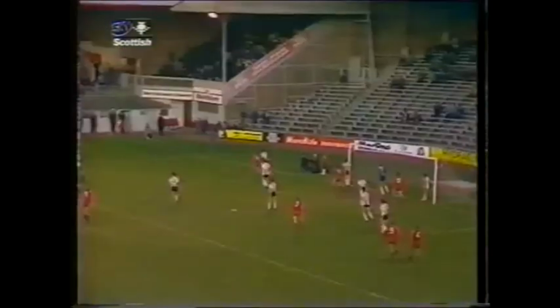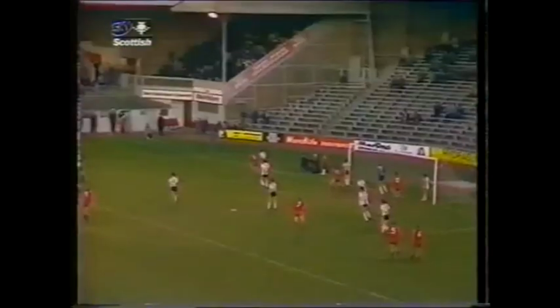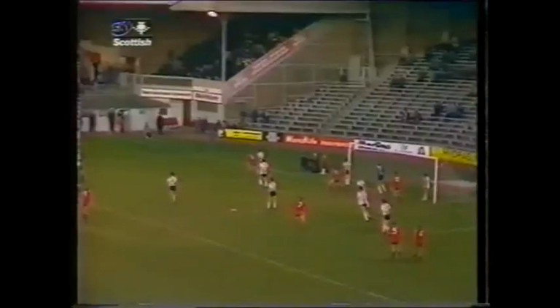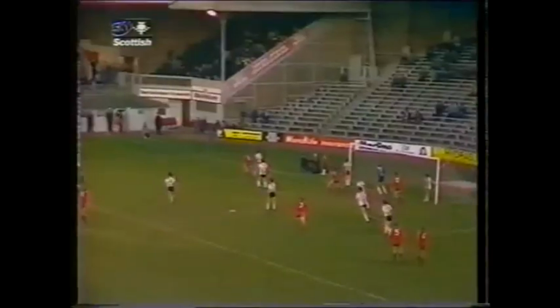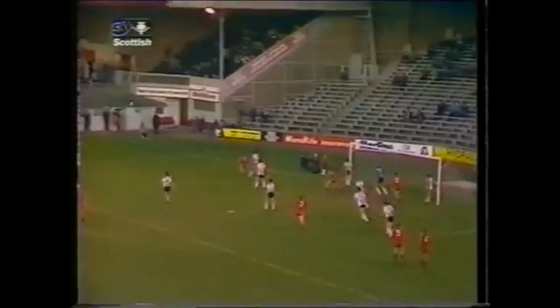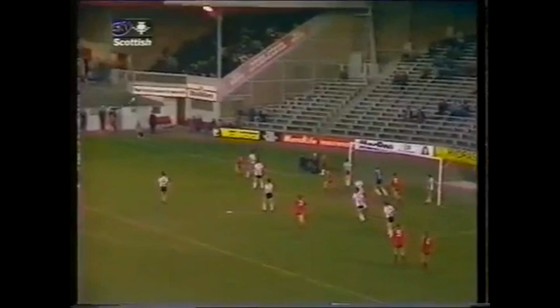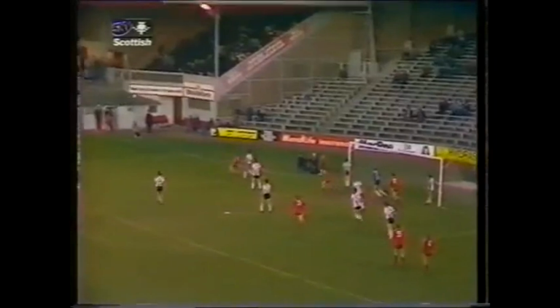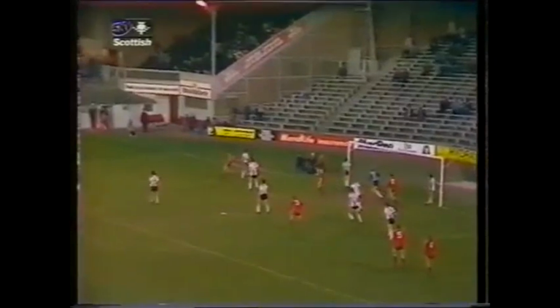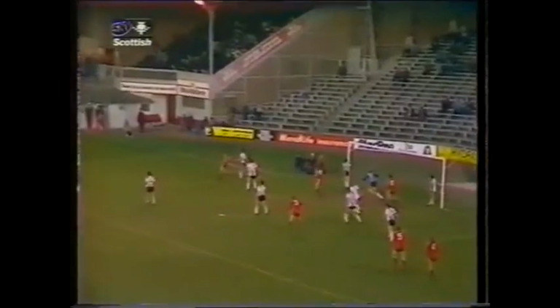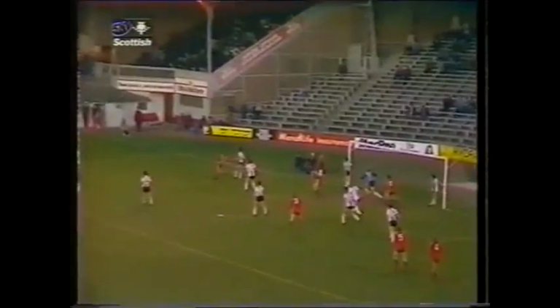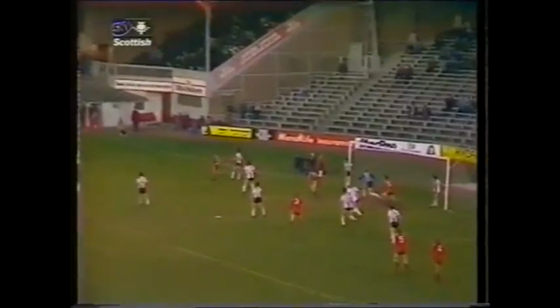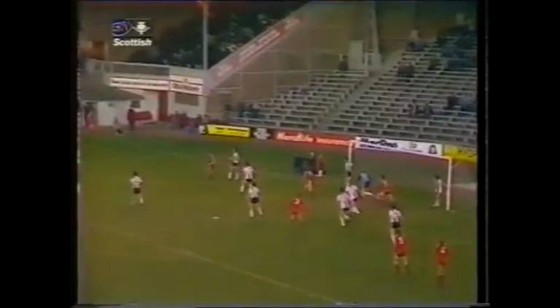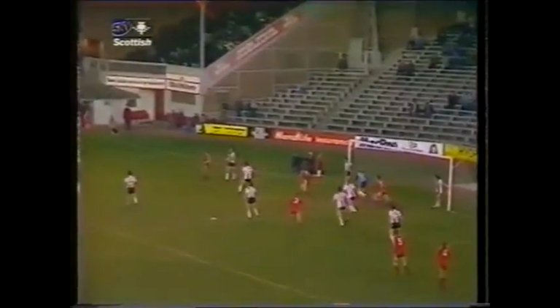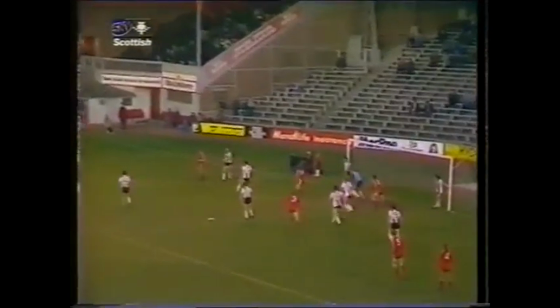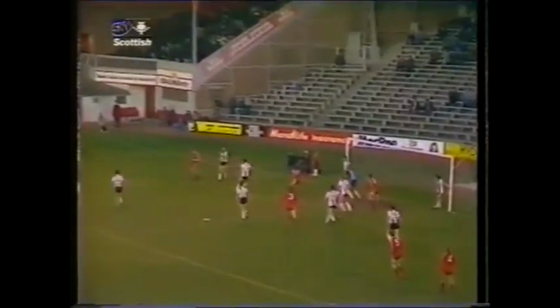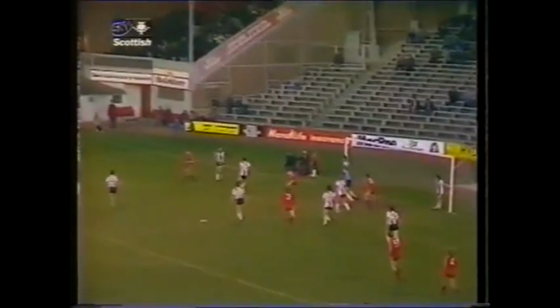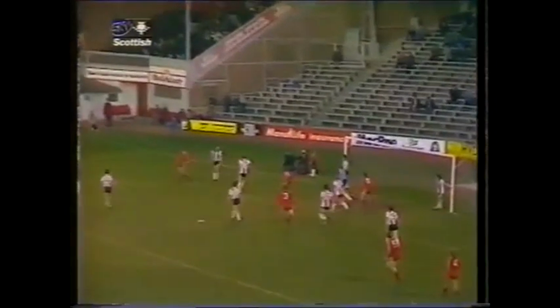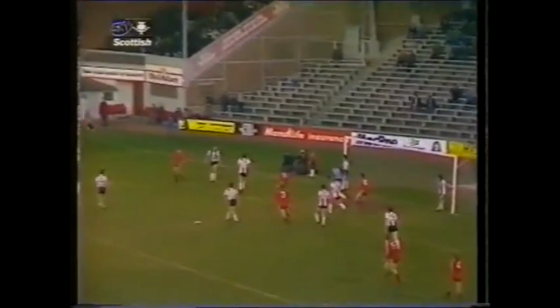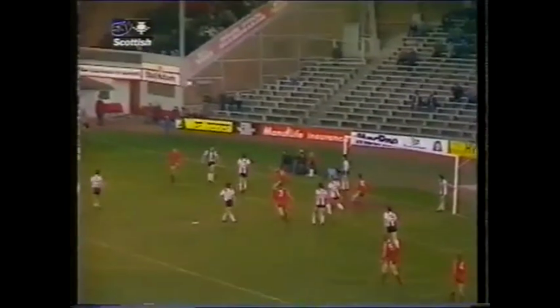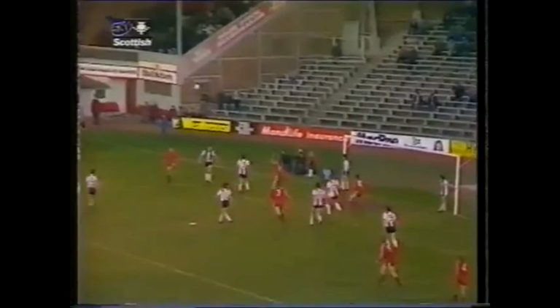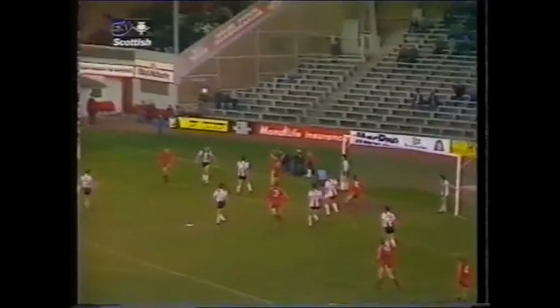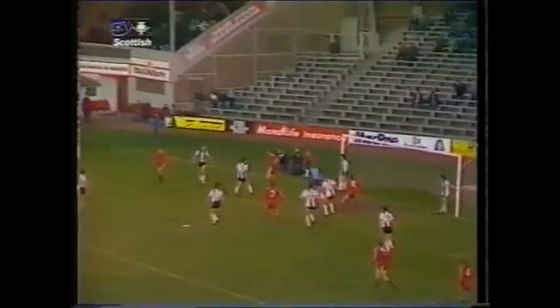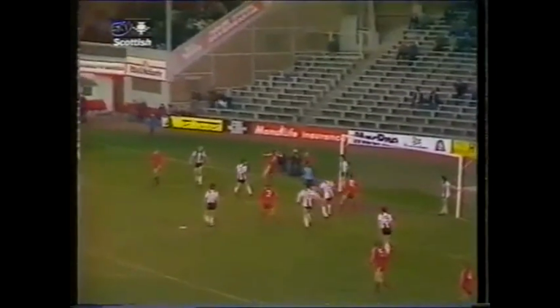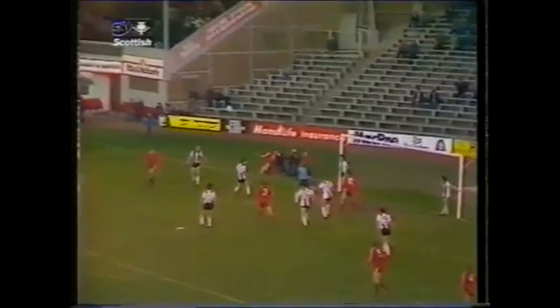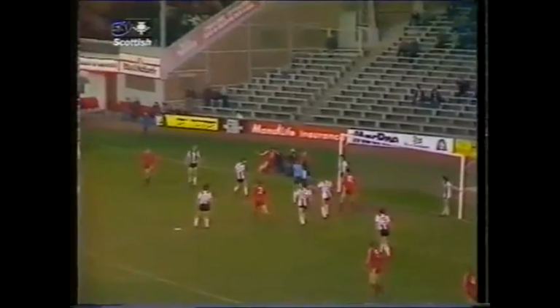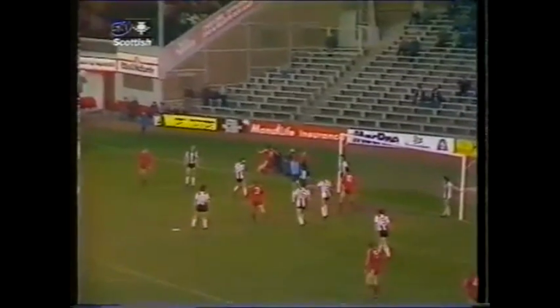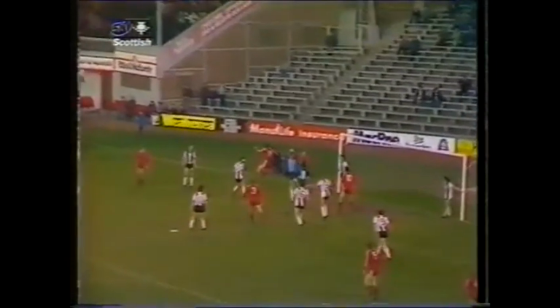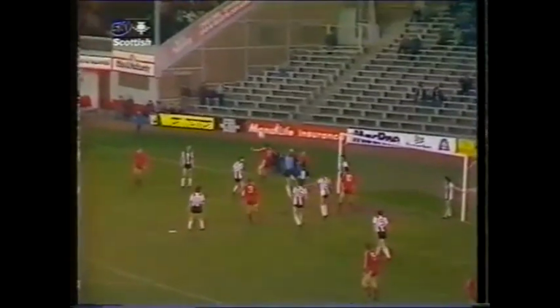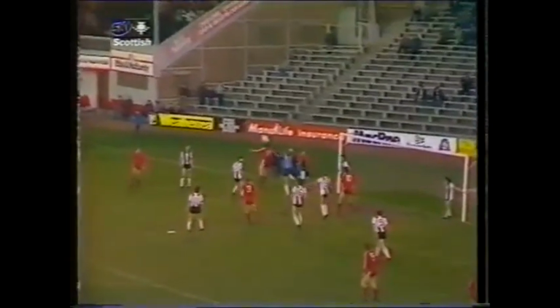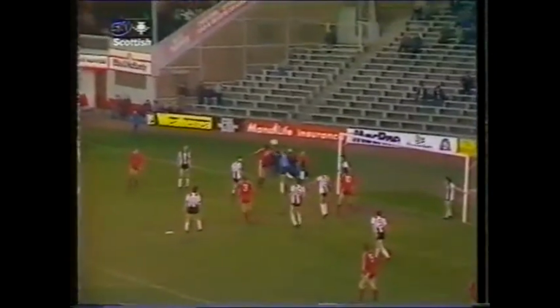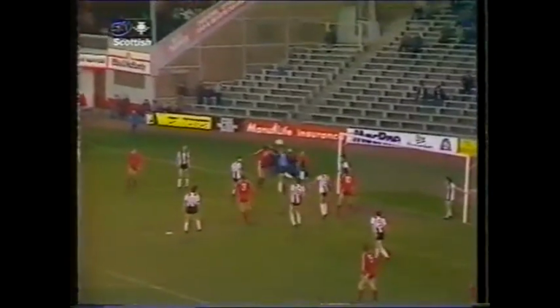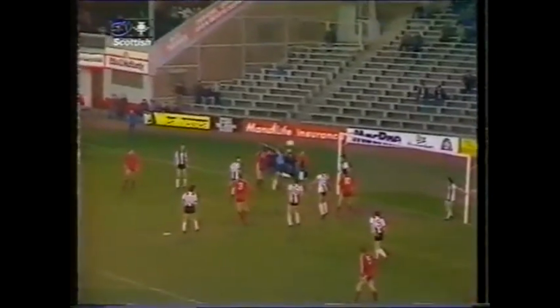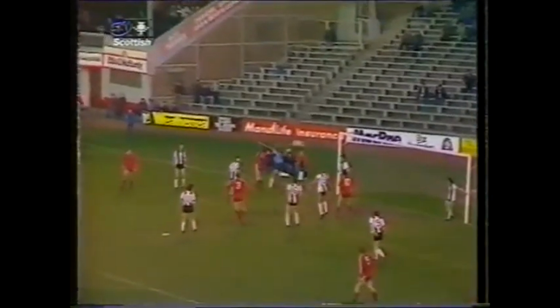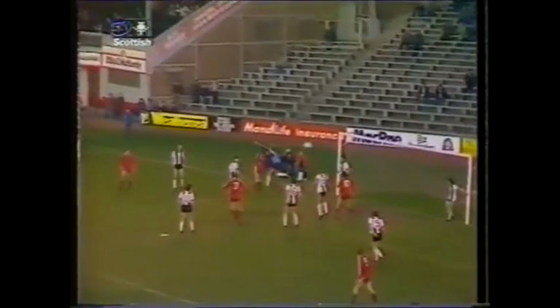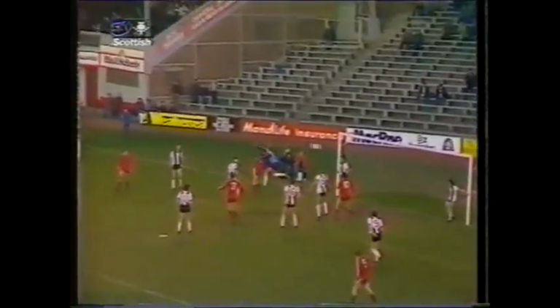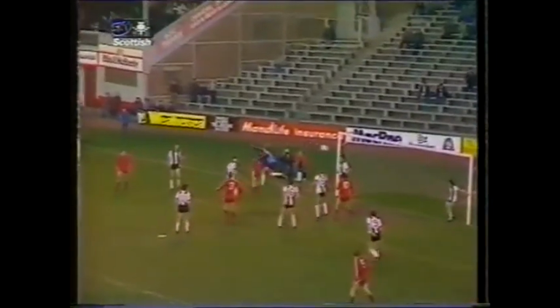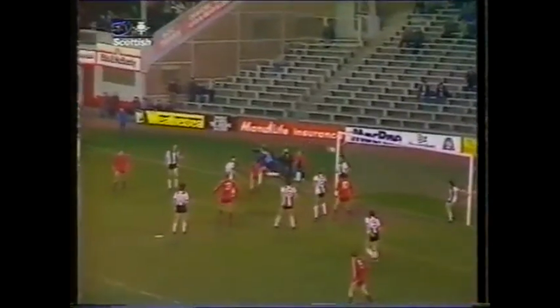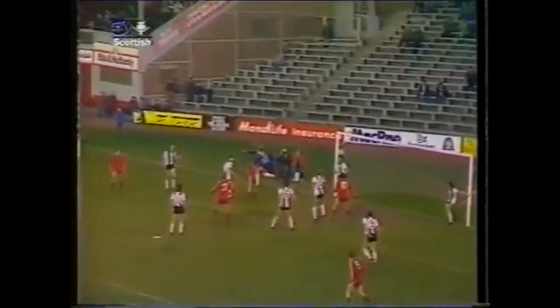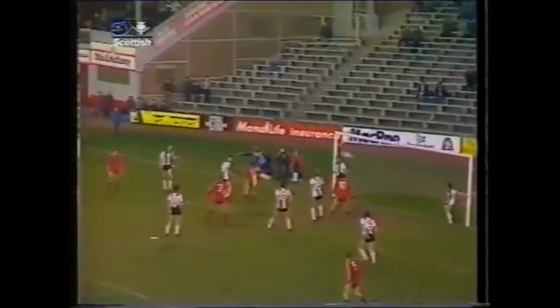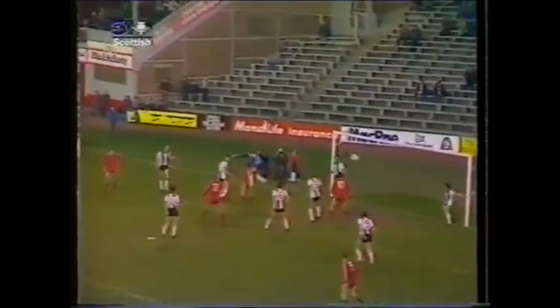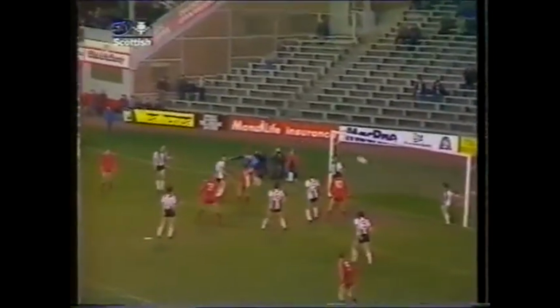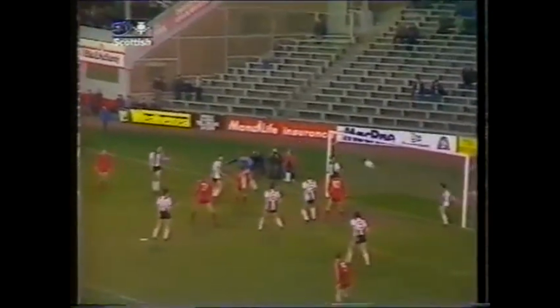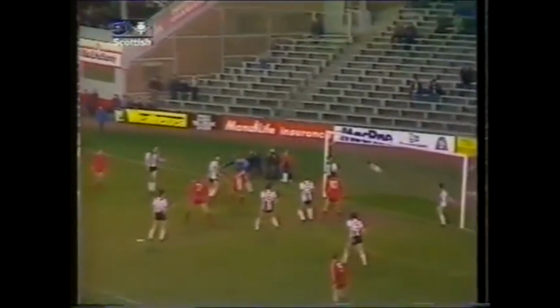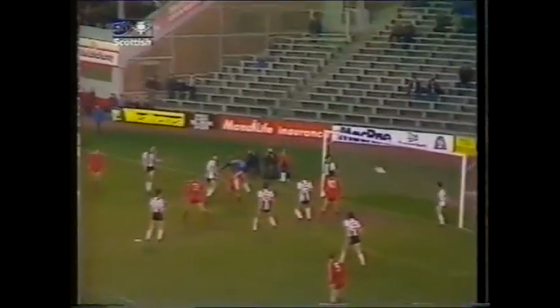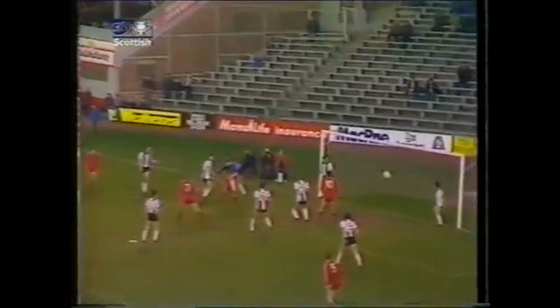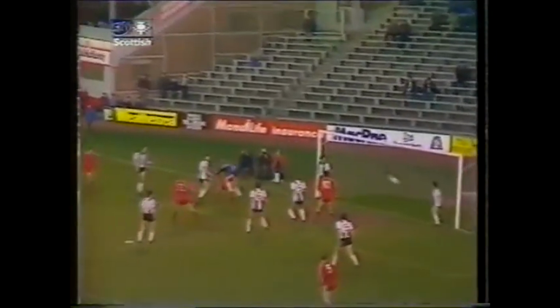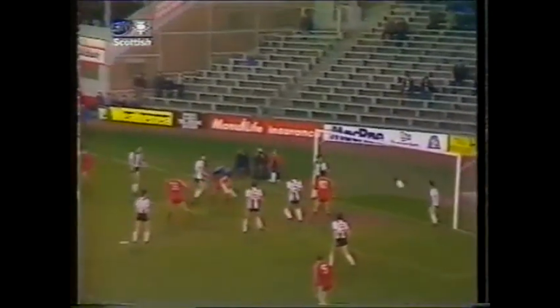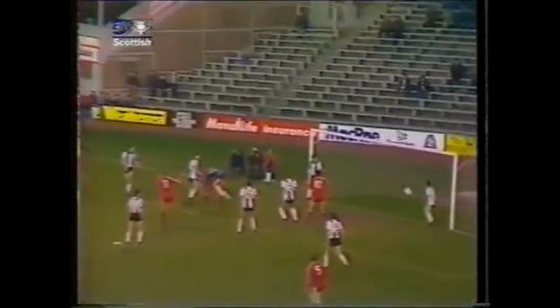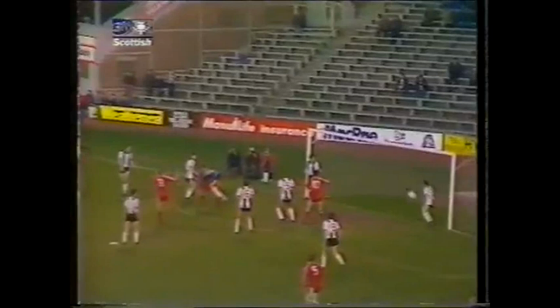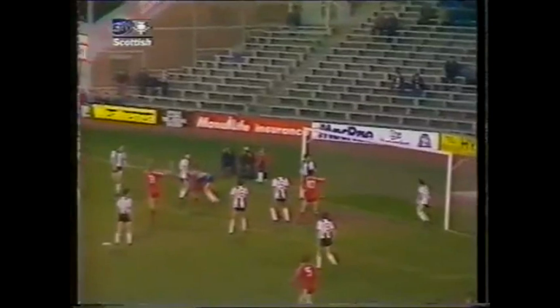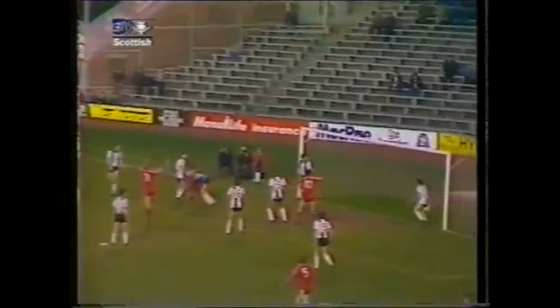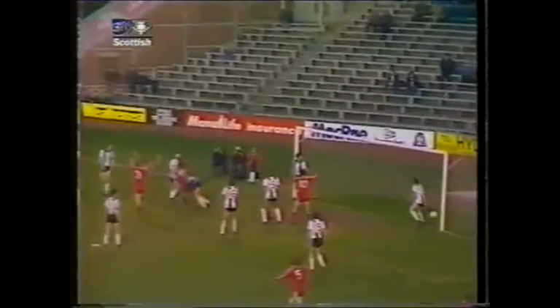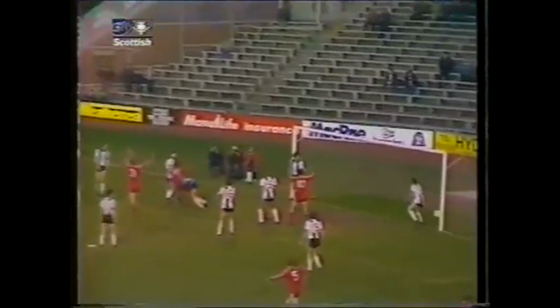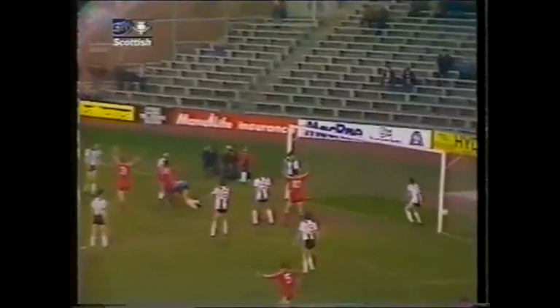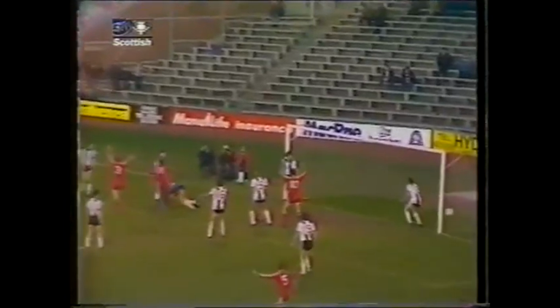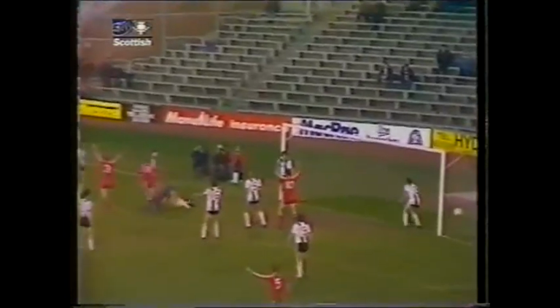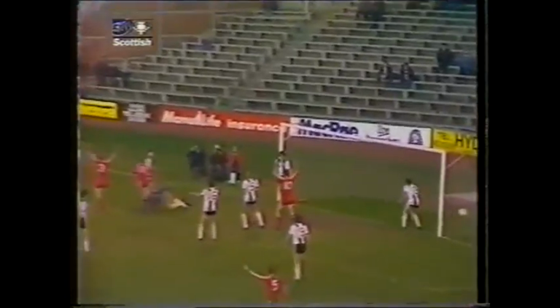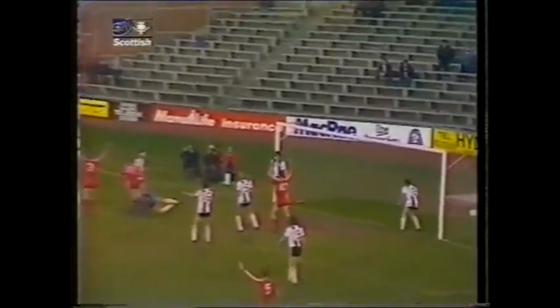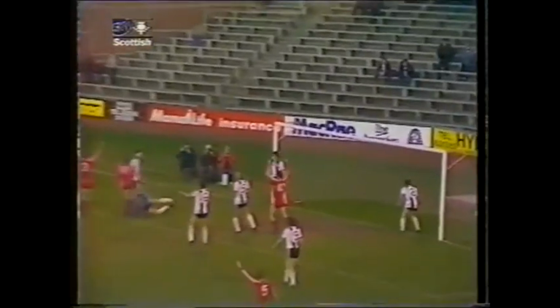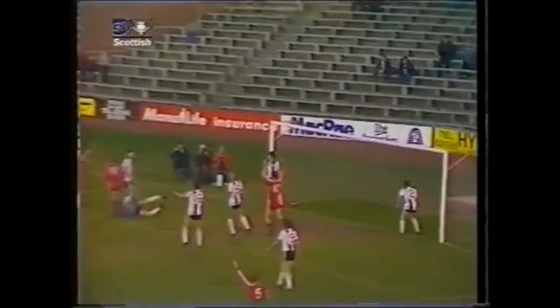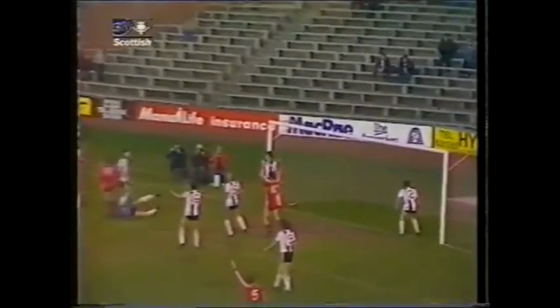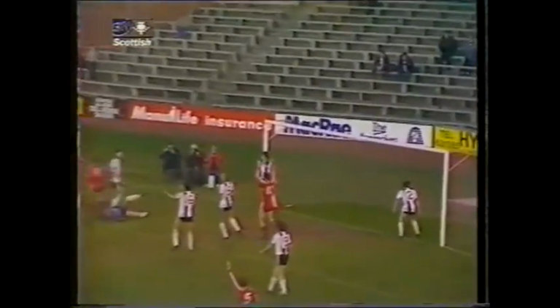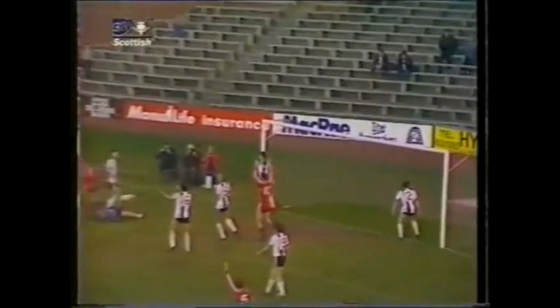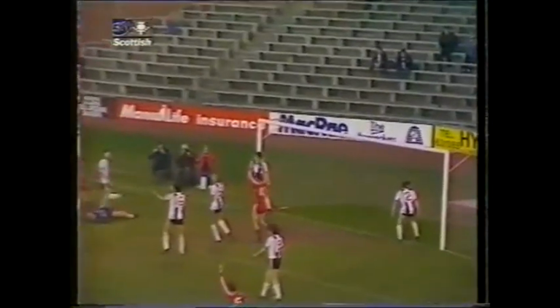Strachan's corner kick, and this is what Eric Black is so very good at. The near-post leap, beautifully timed, and no chance at all for Billy Thompson.